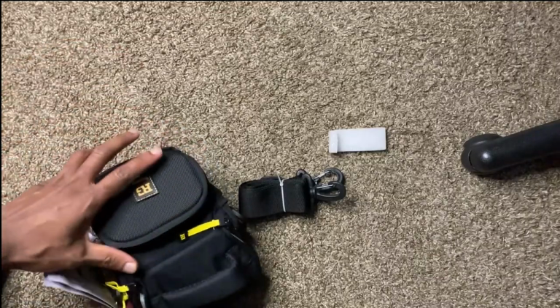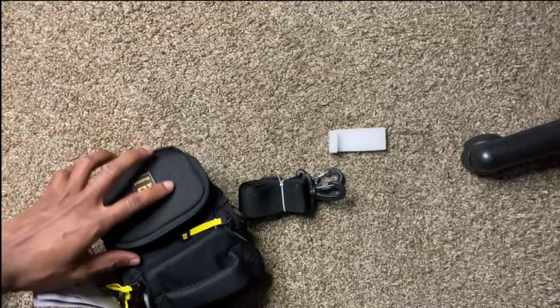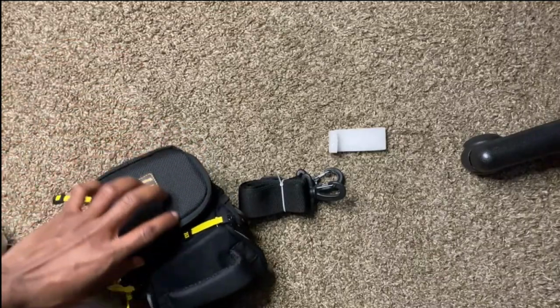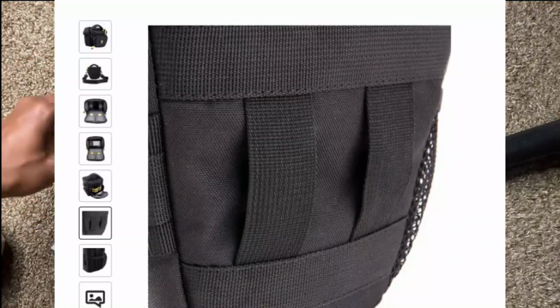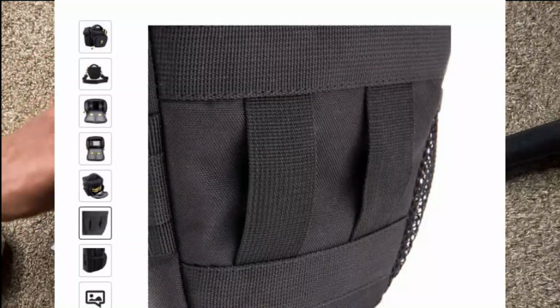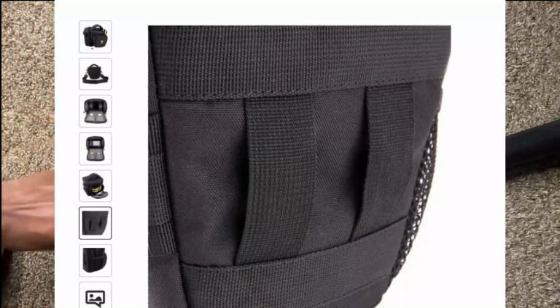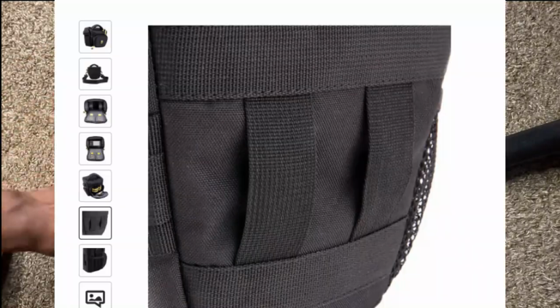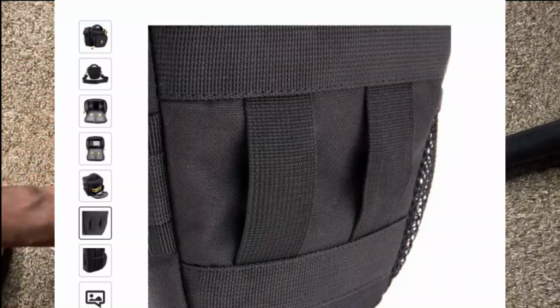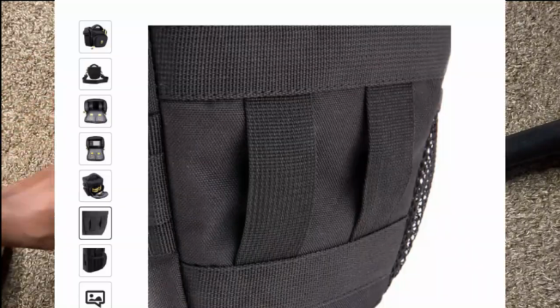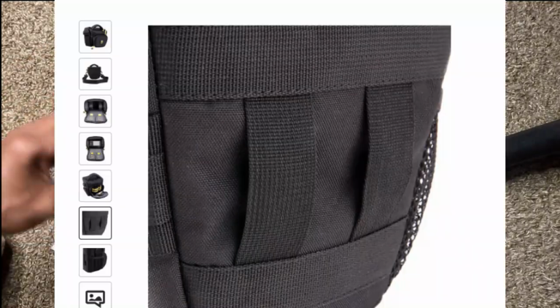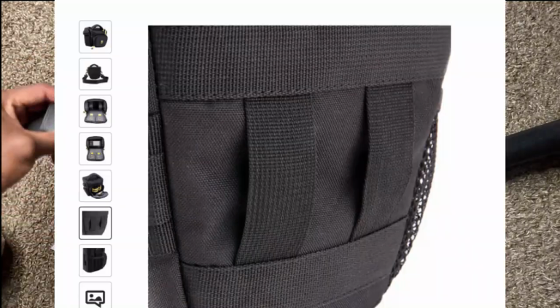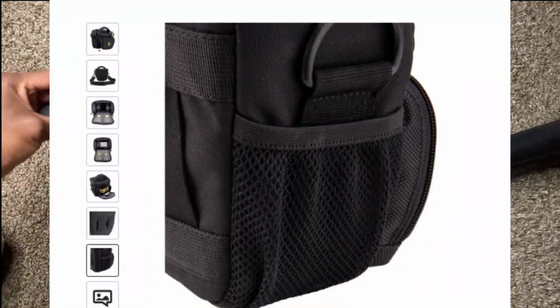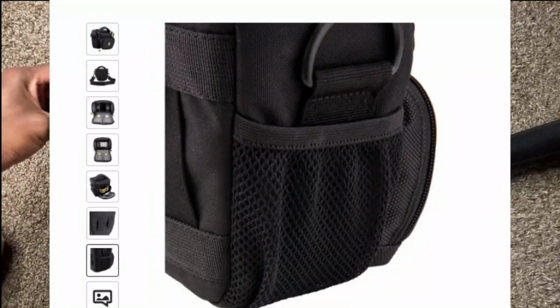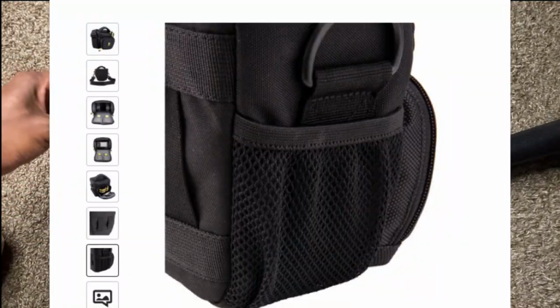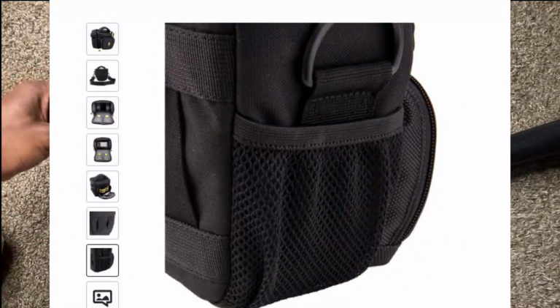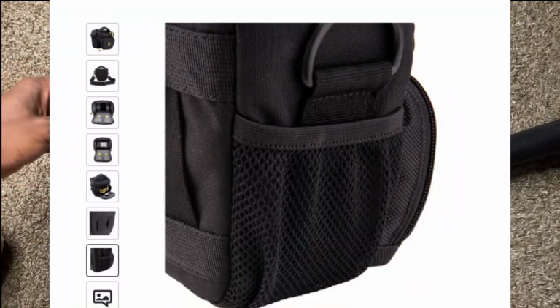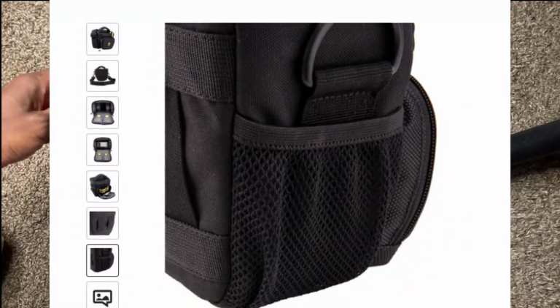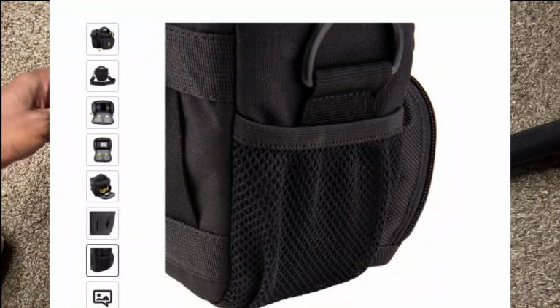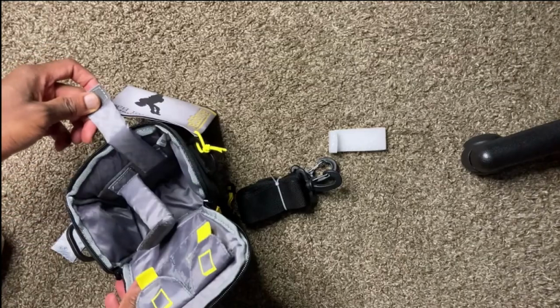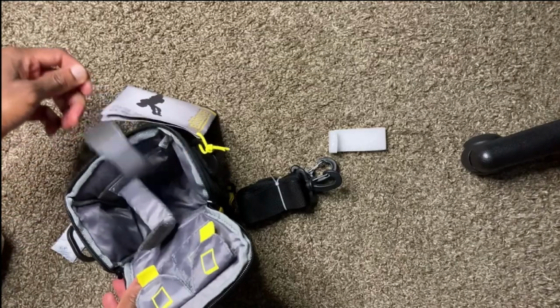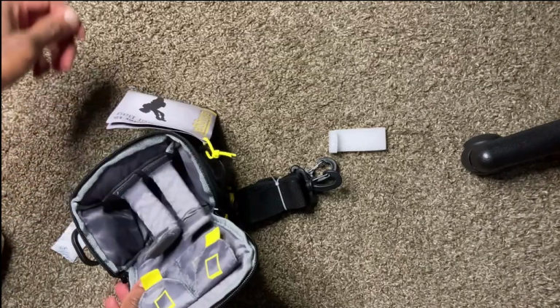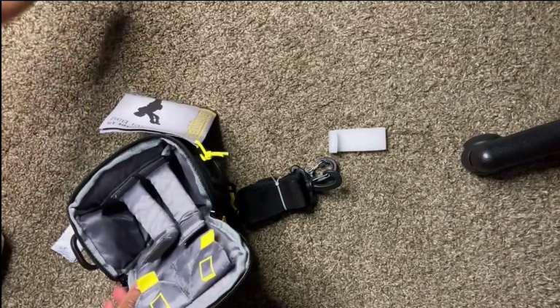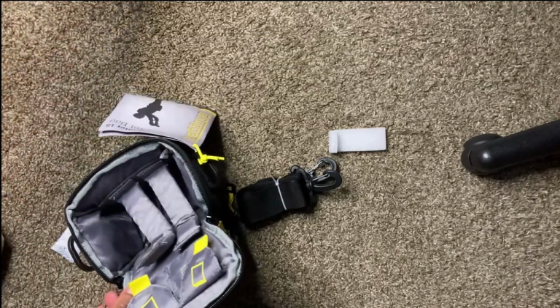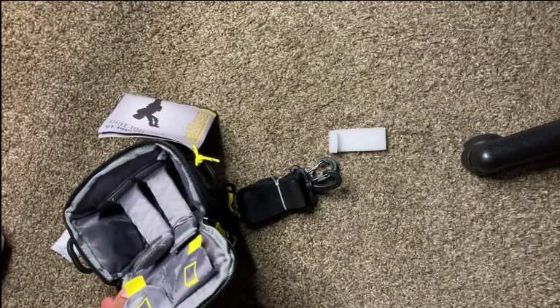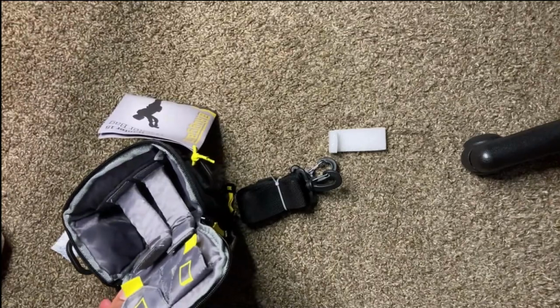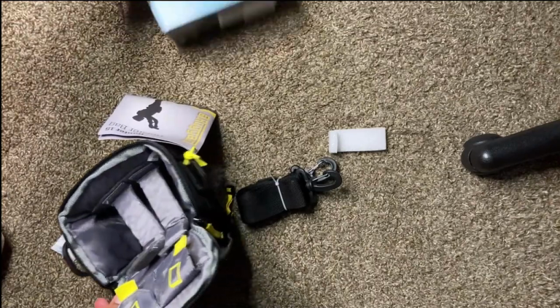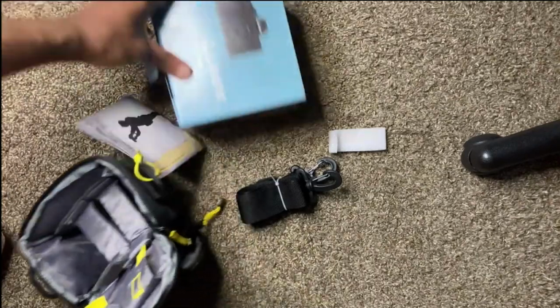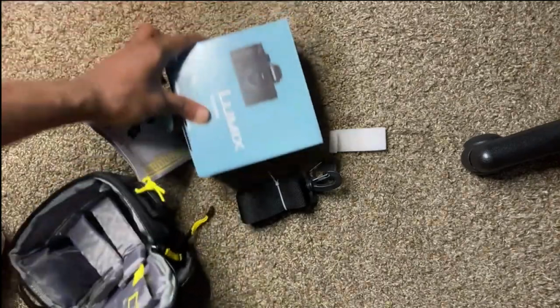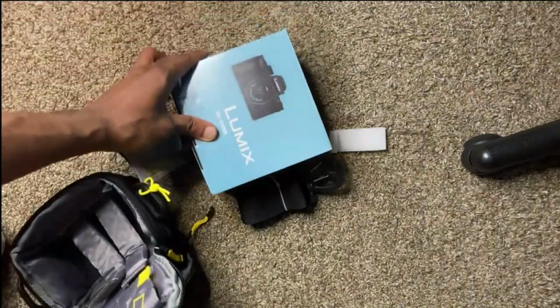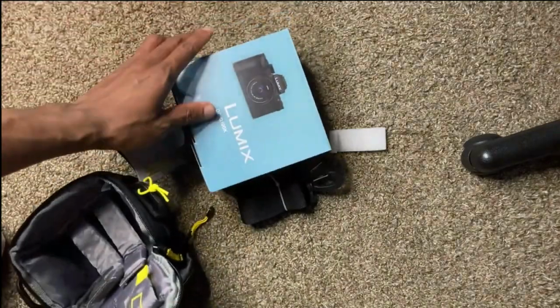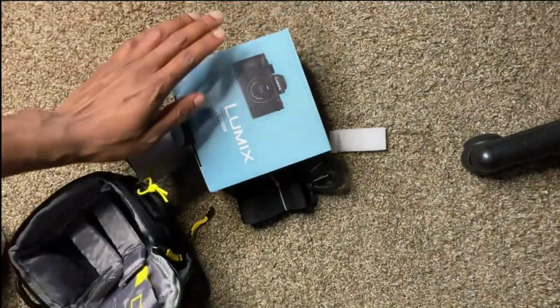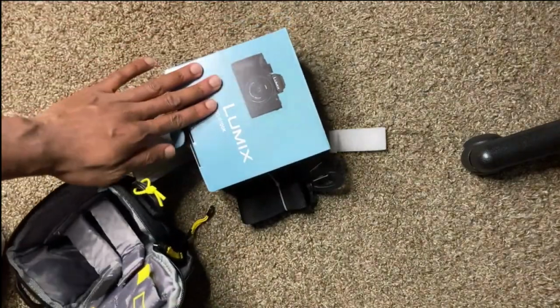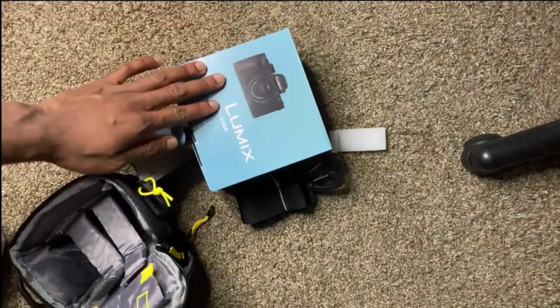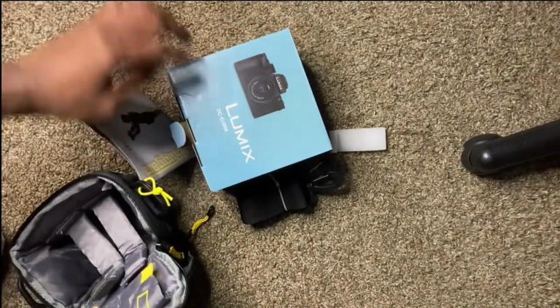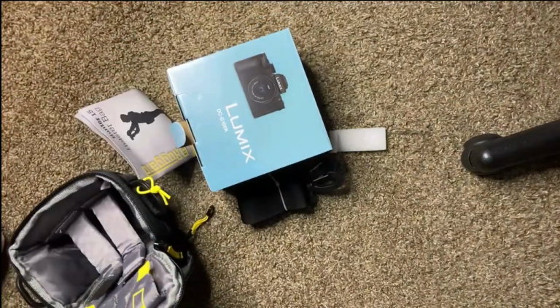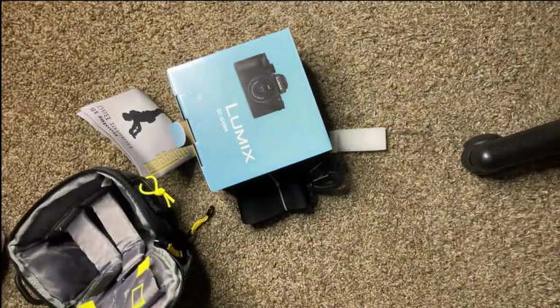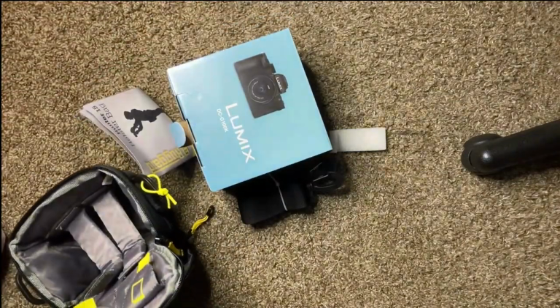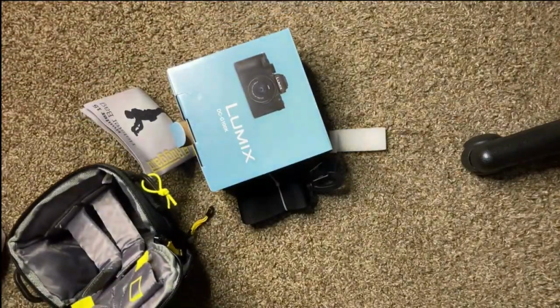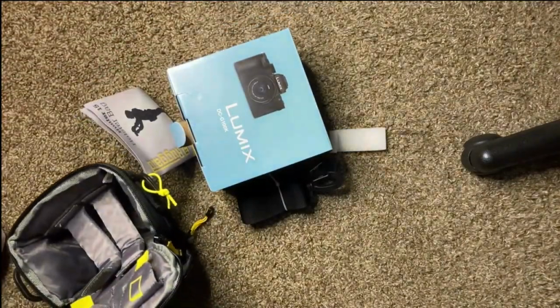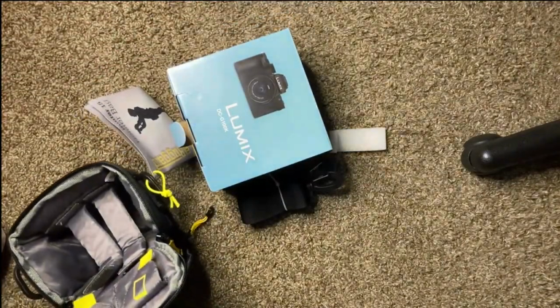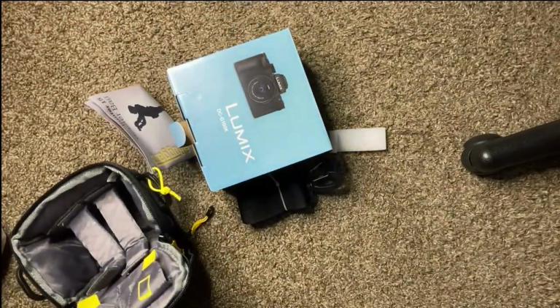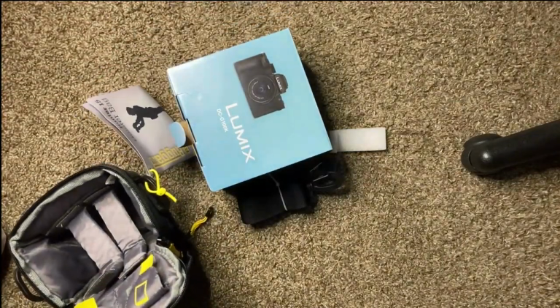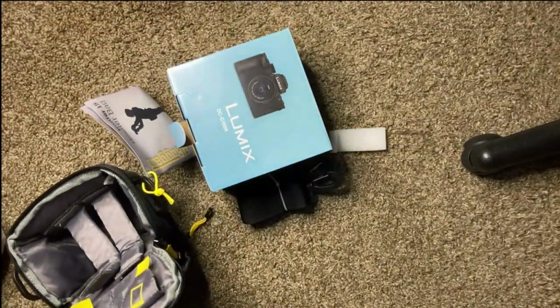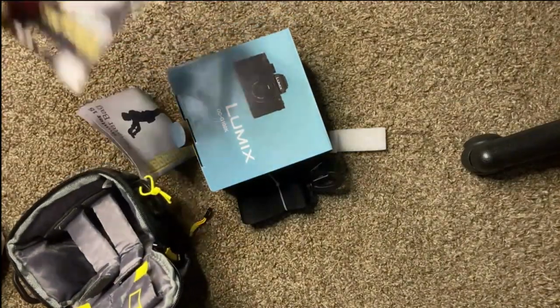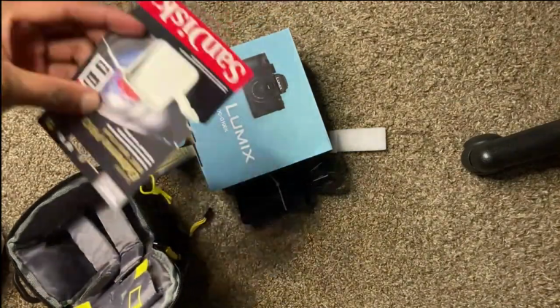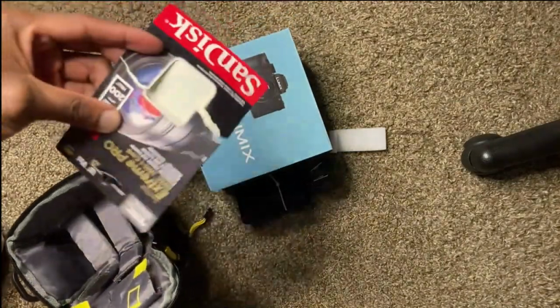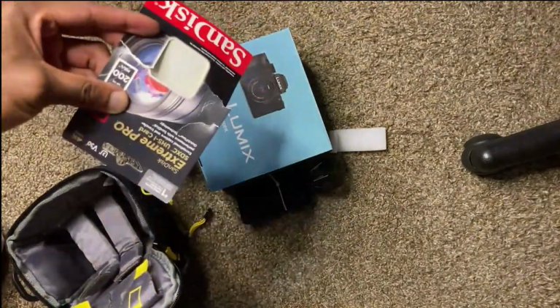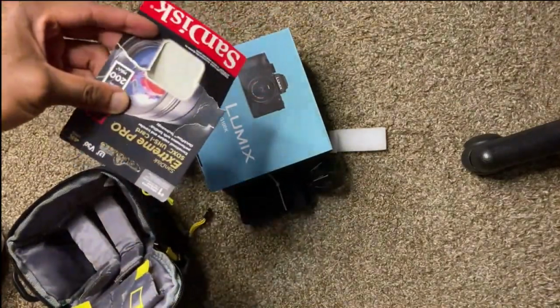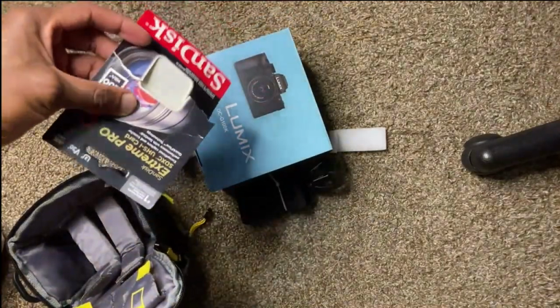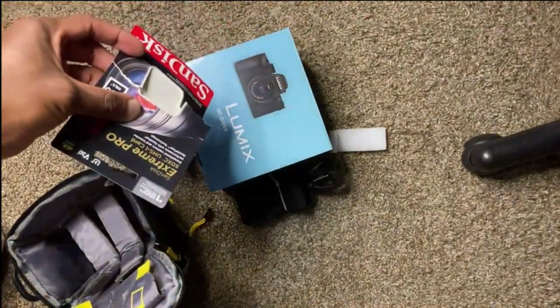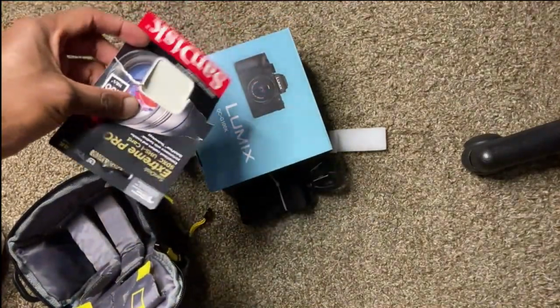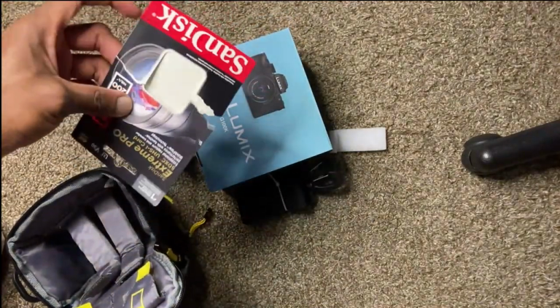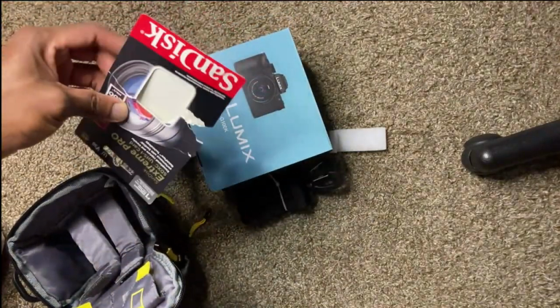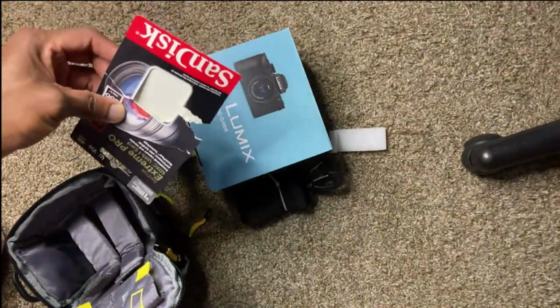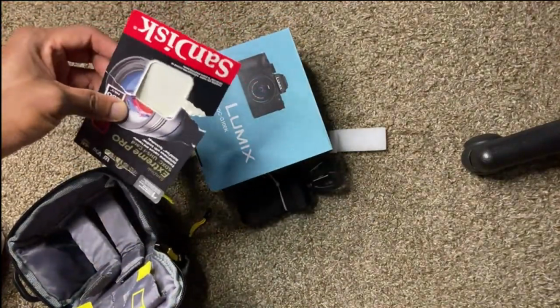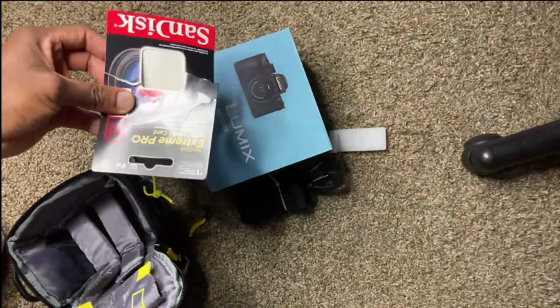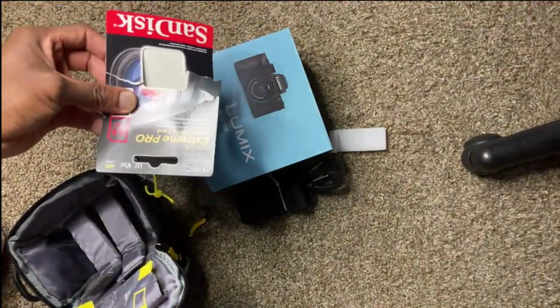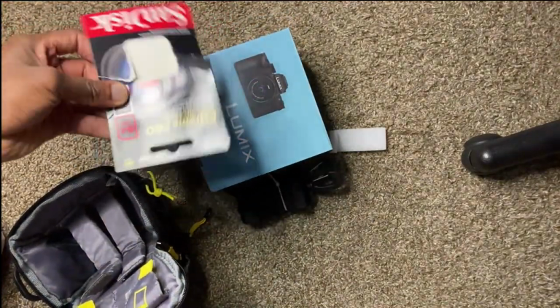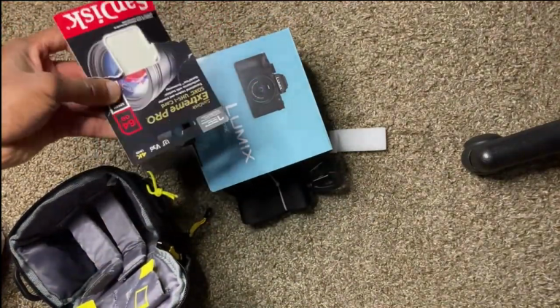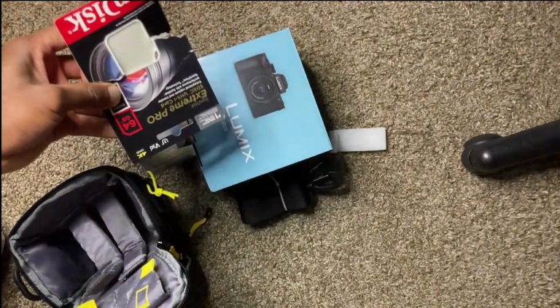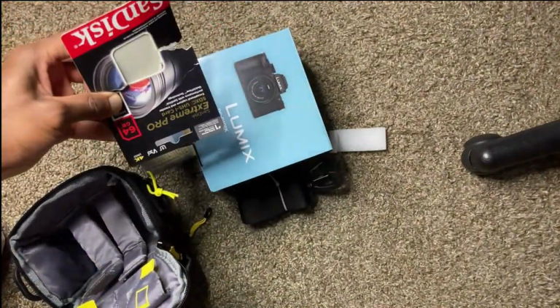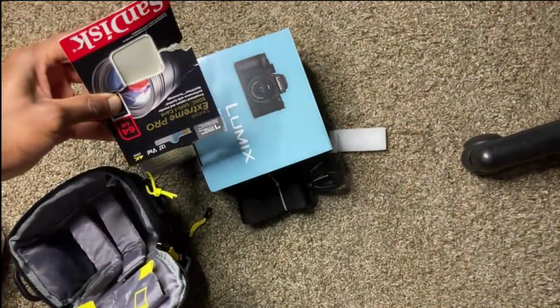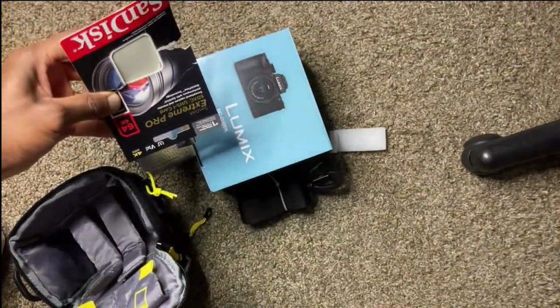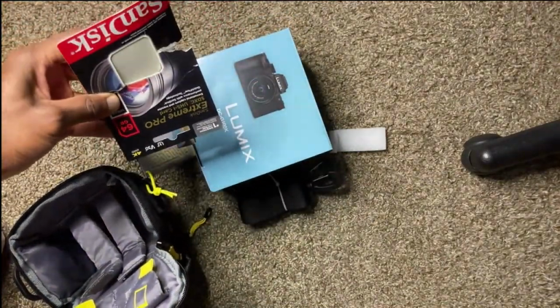I got this from B&H. When I bought this camera it also came with the SD card, which is inside the camera as you've seen right now.